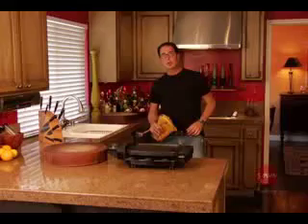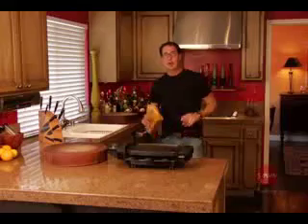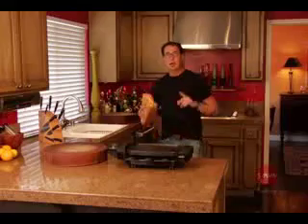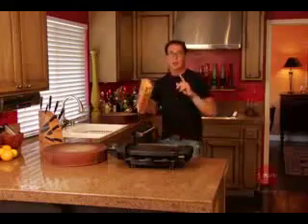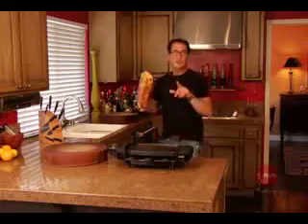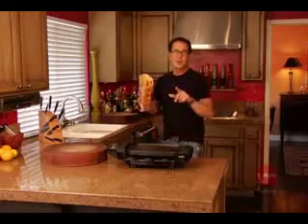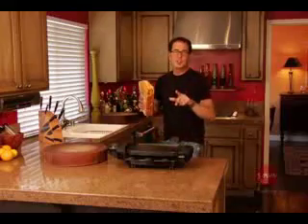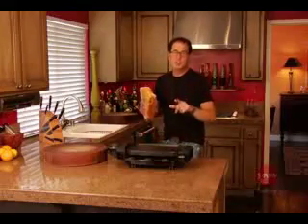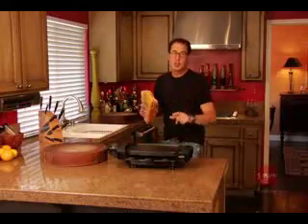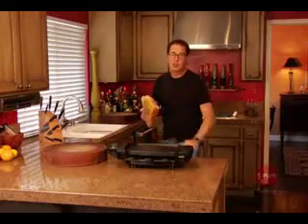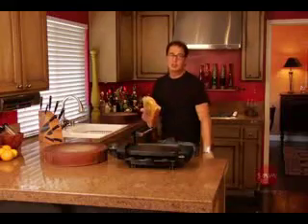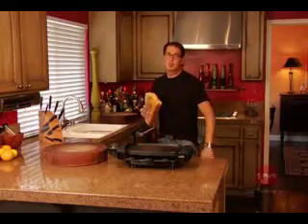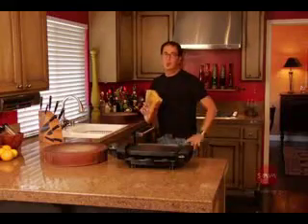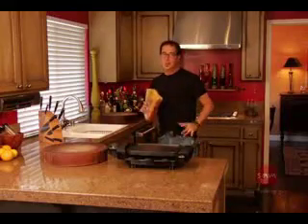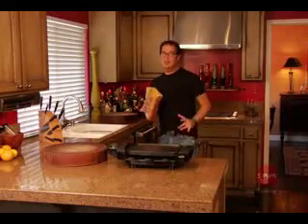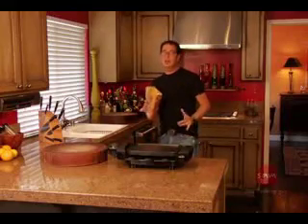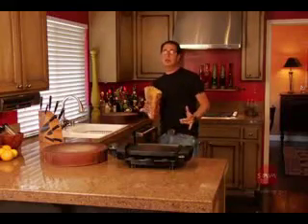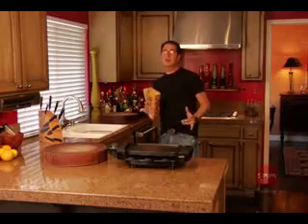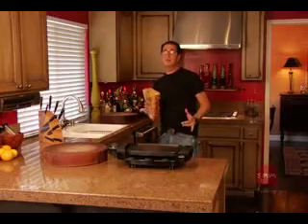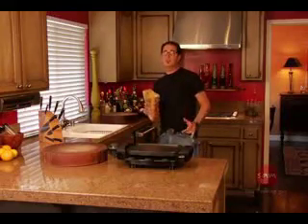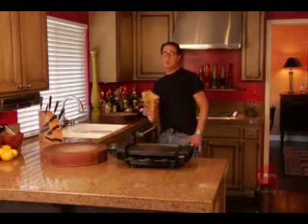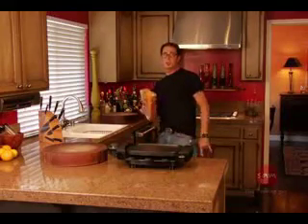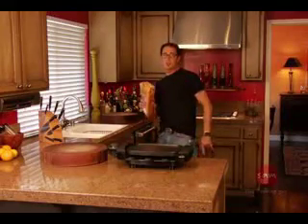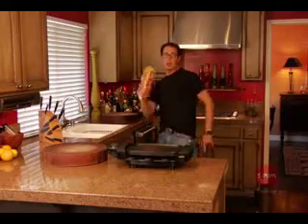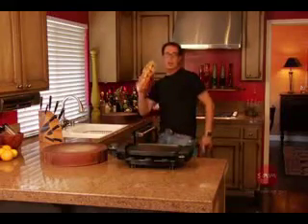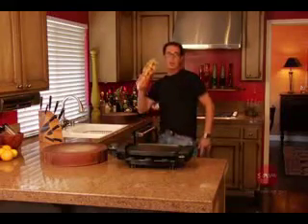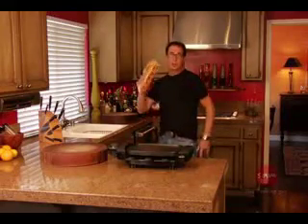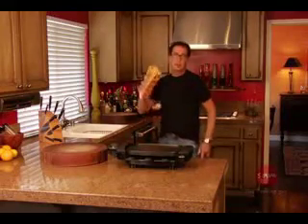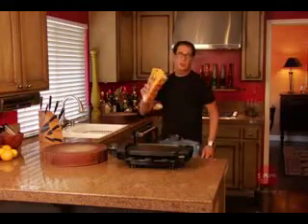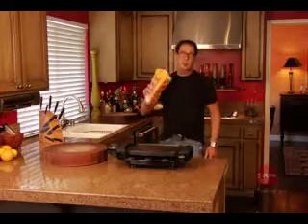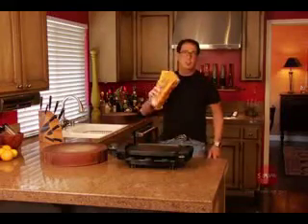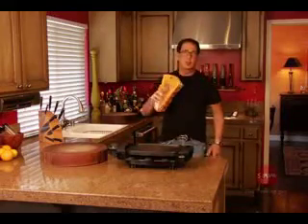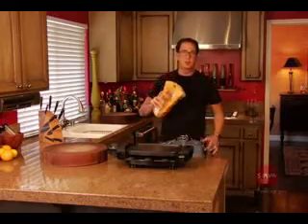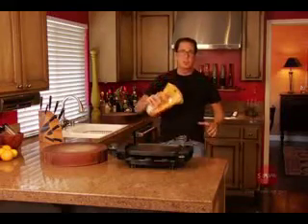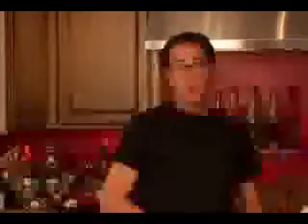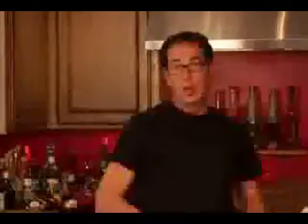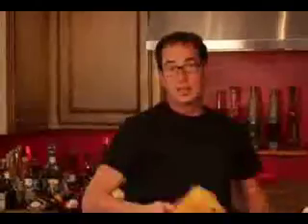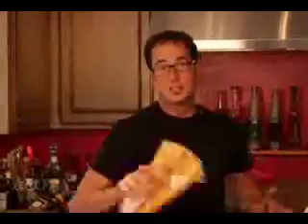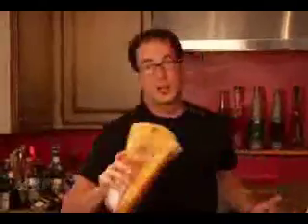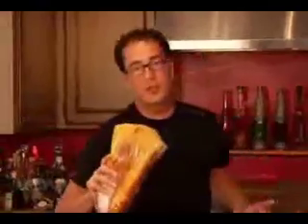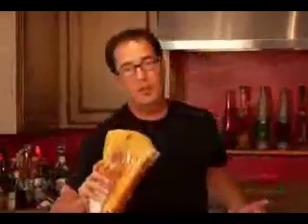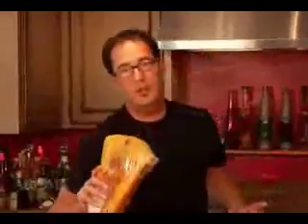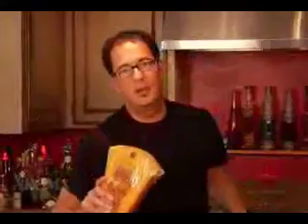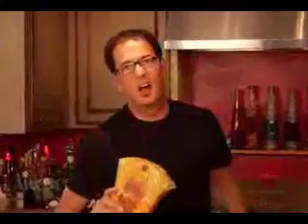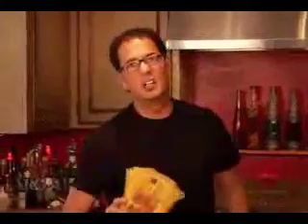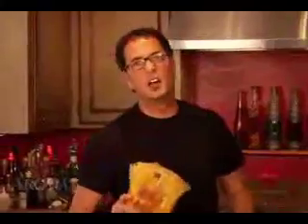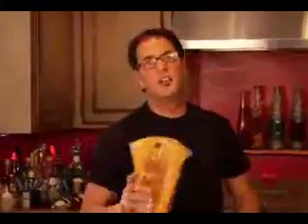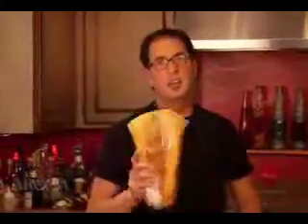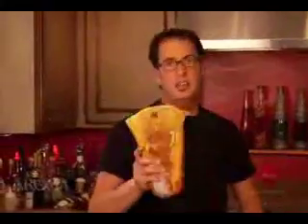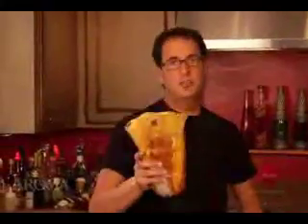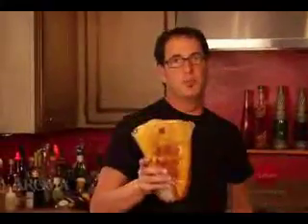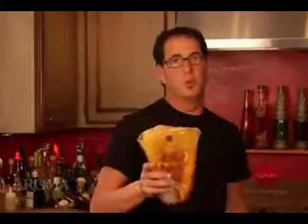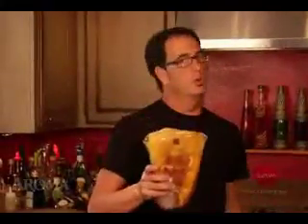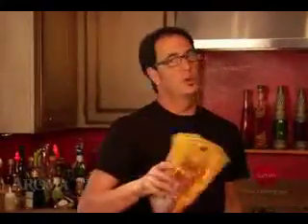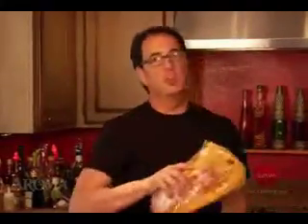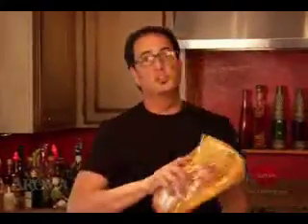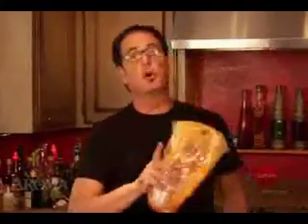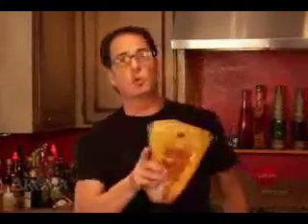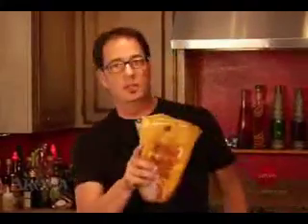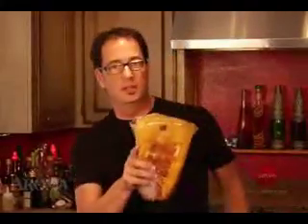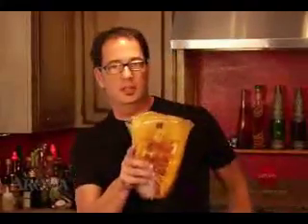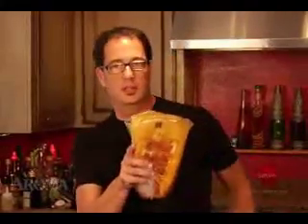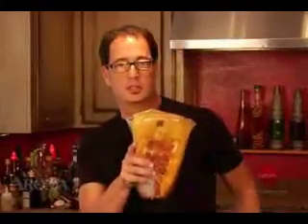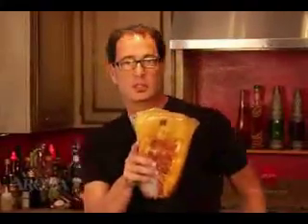I love French toast. When I say I love French toast, I mean I love French toast. And when I stuff it, I love it even more. You're going to totally dig this.